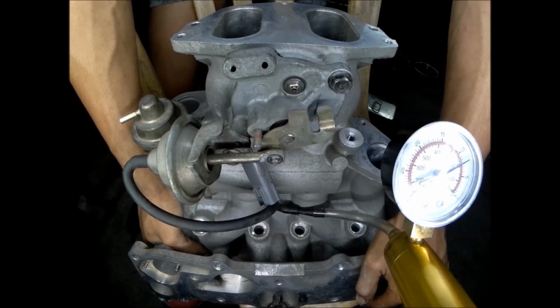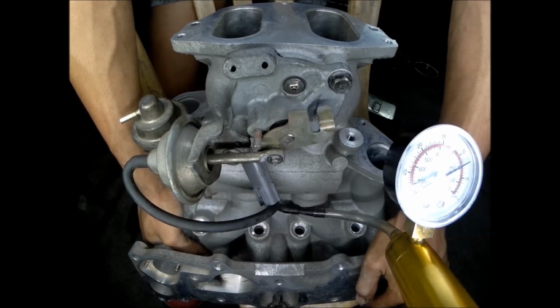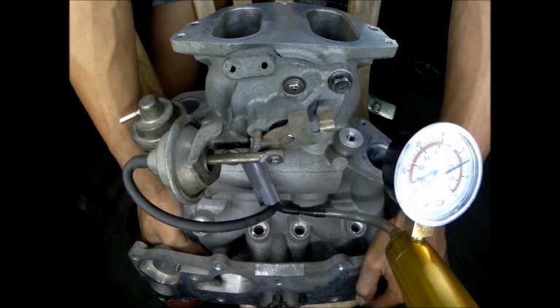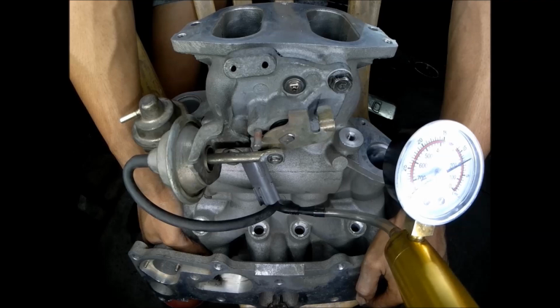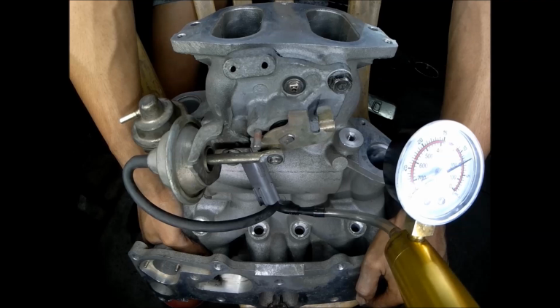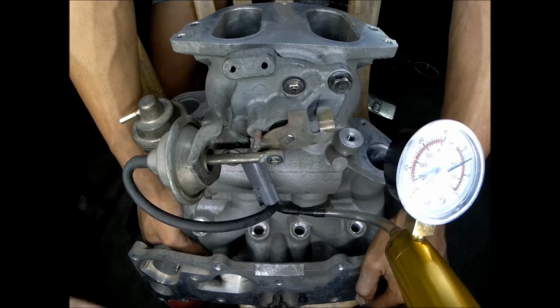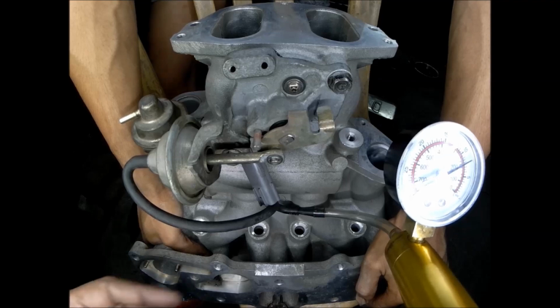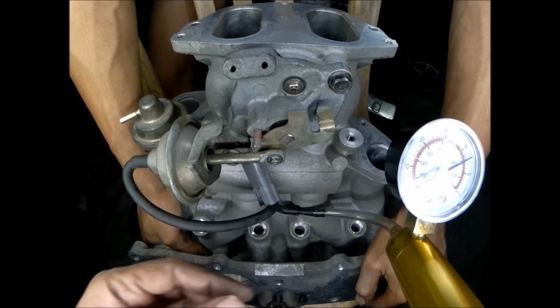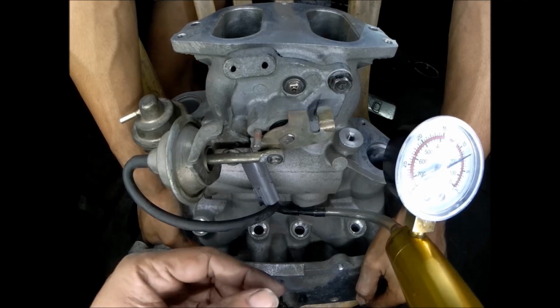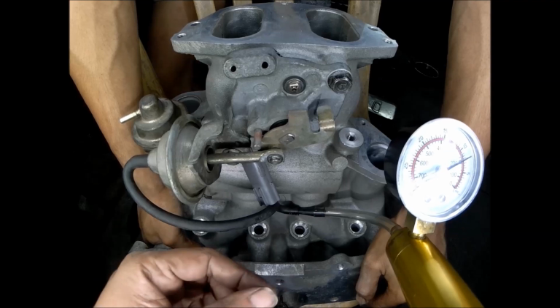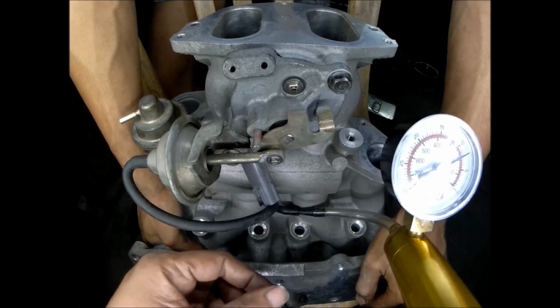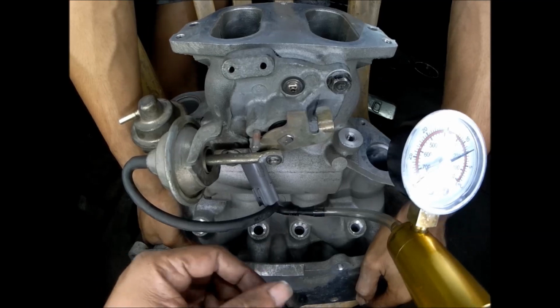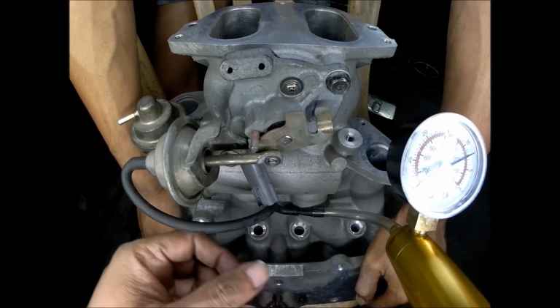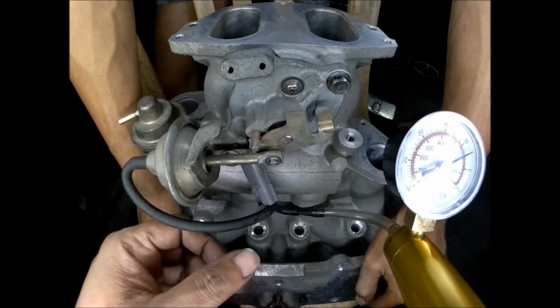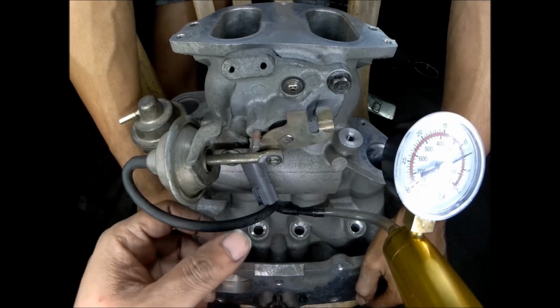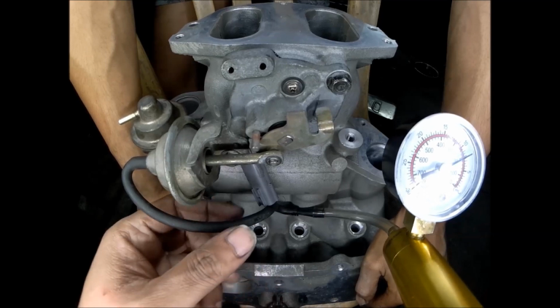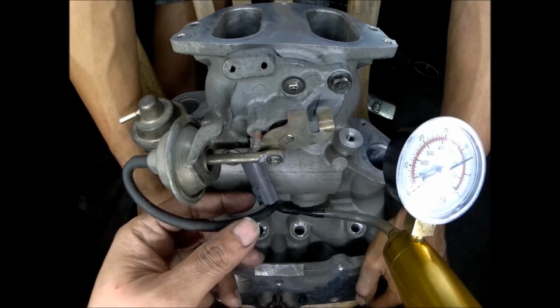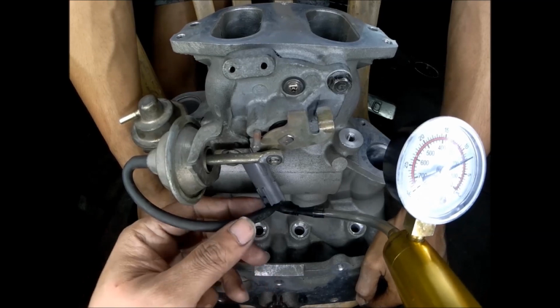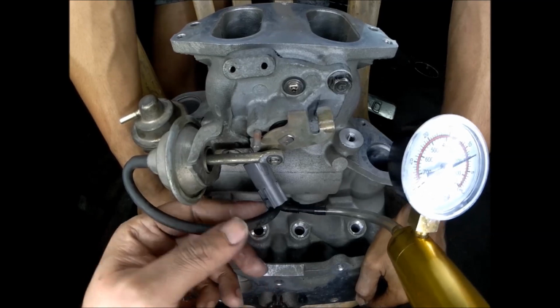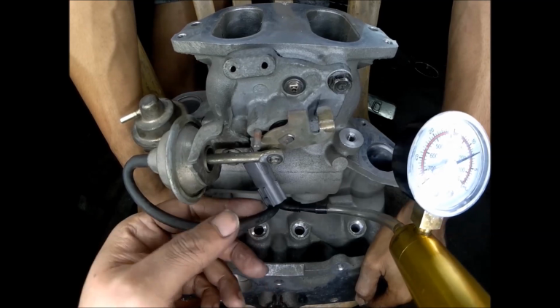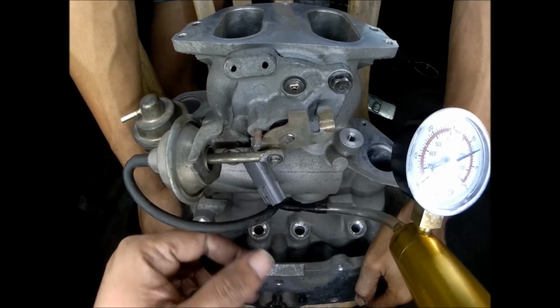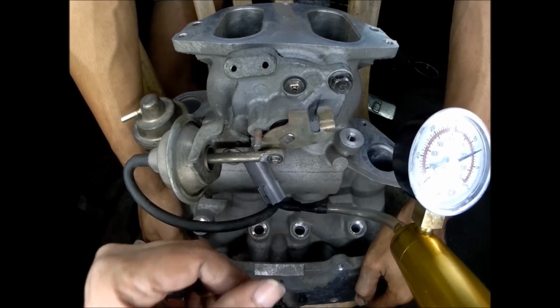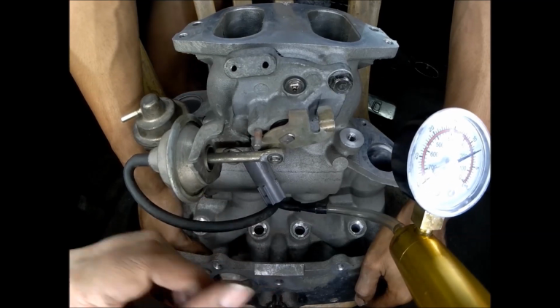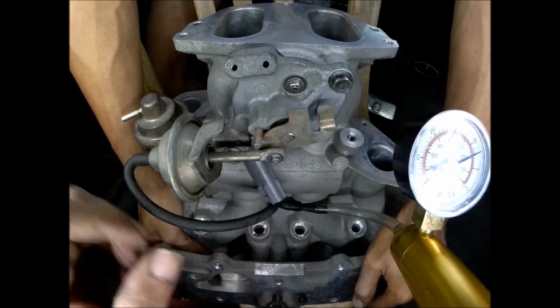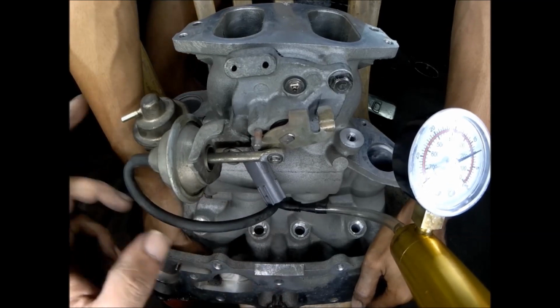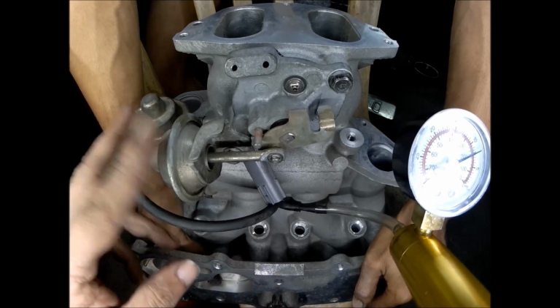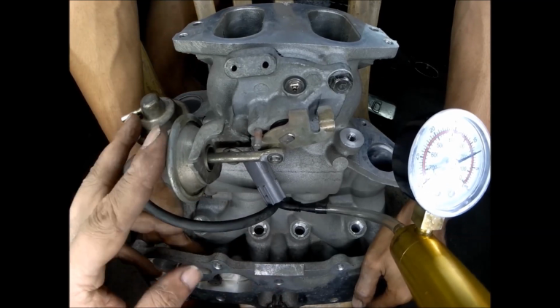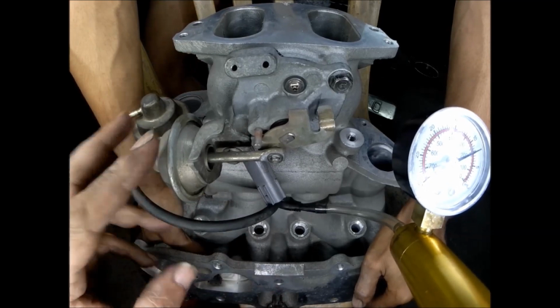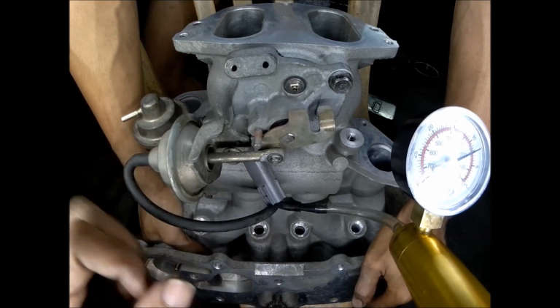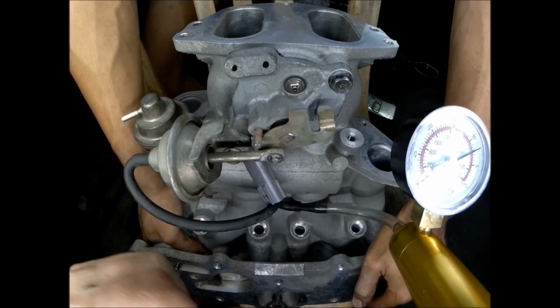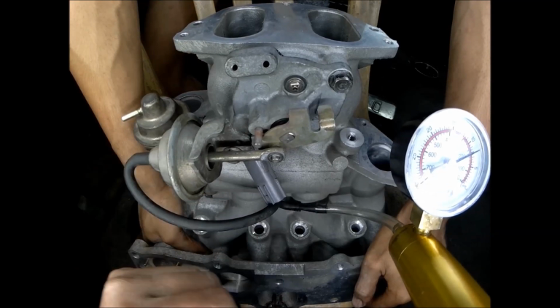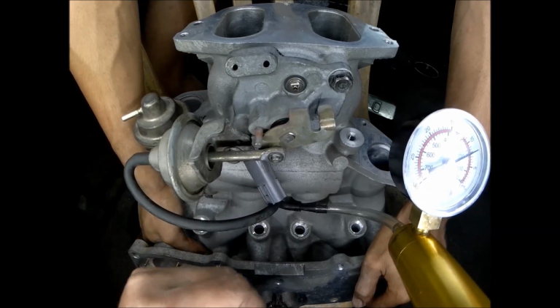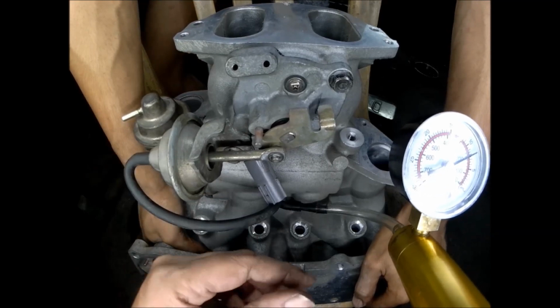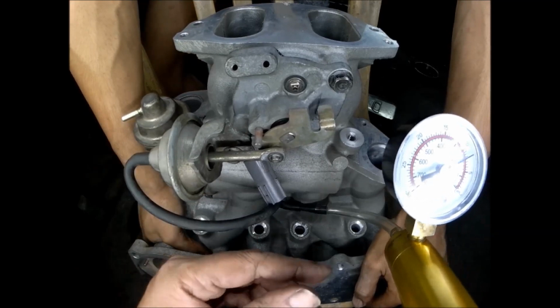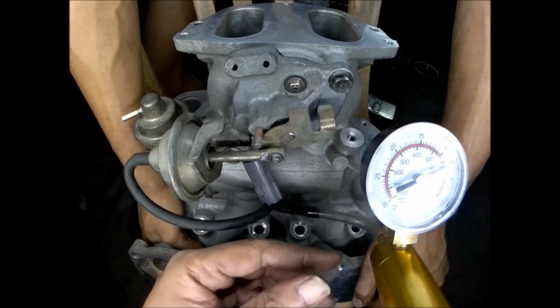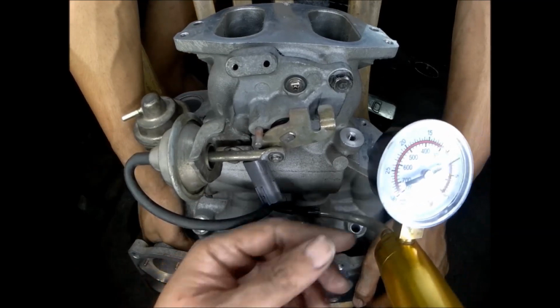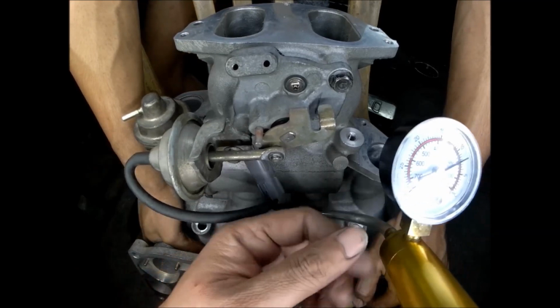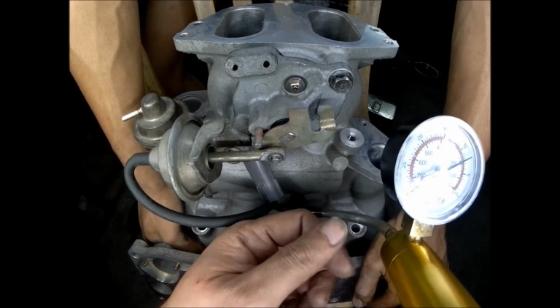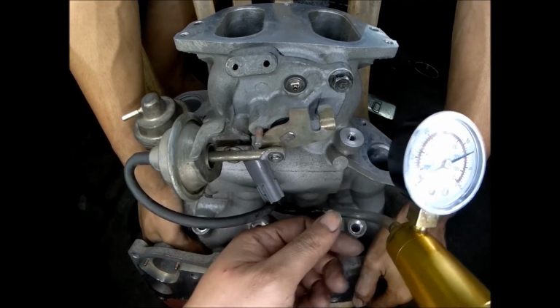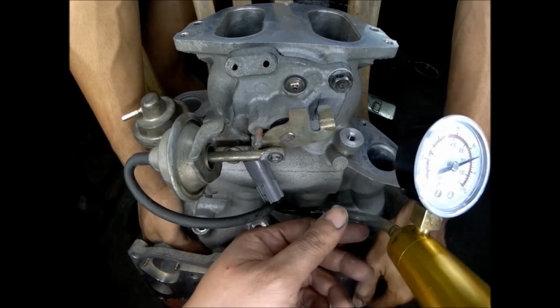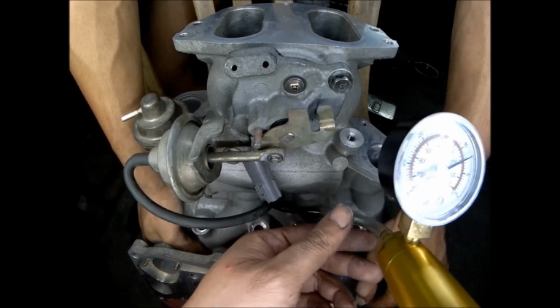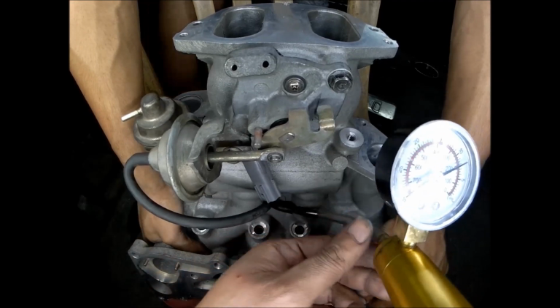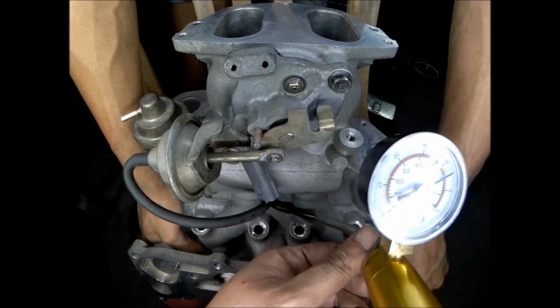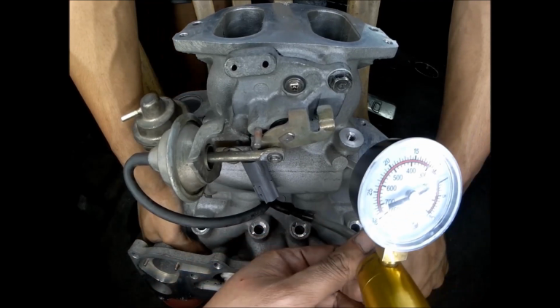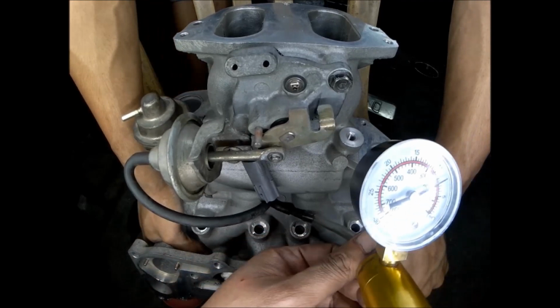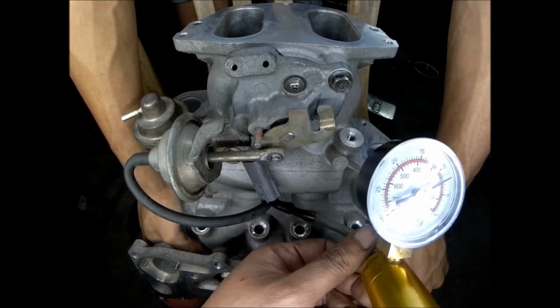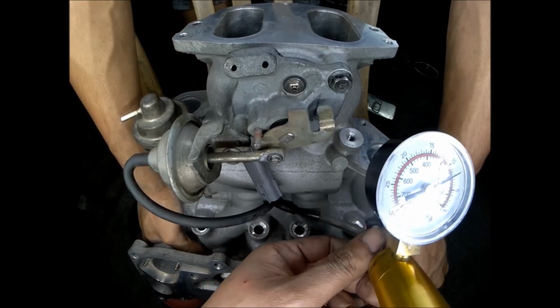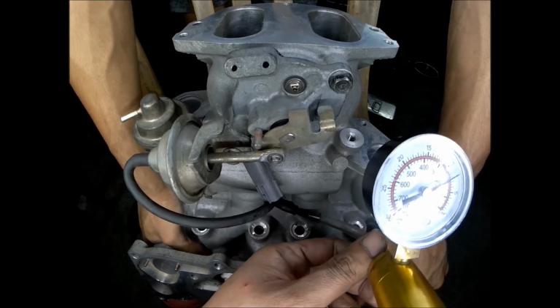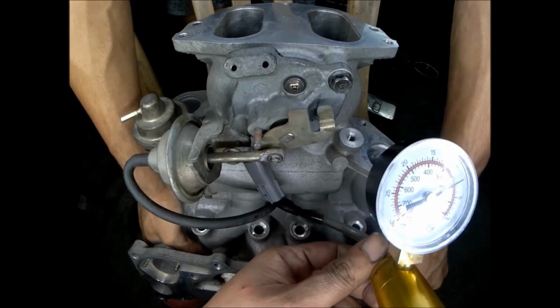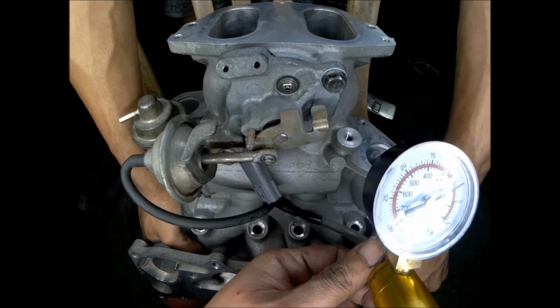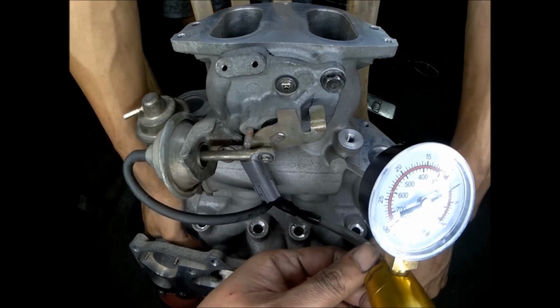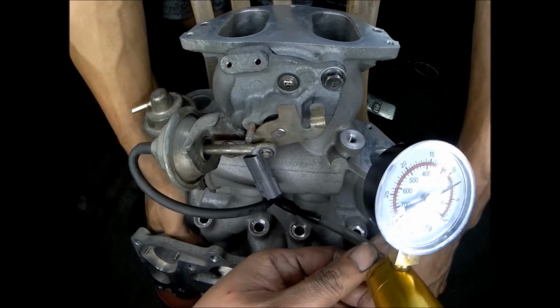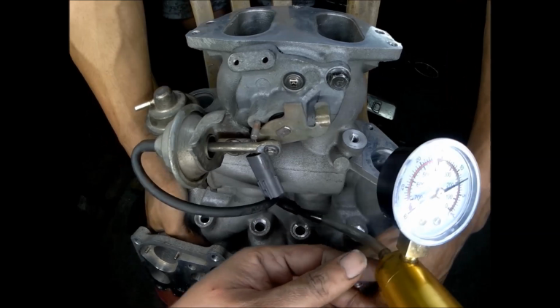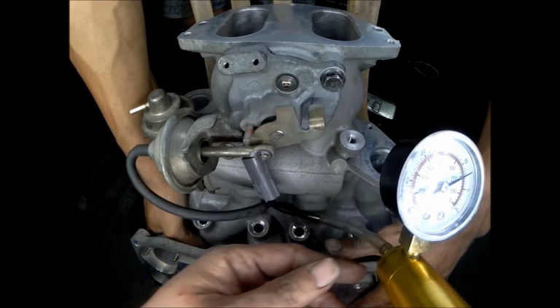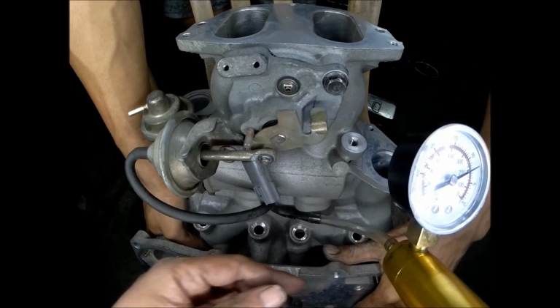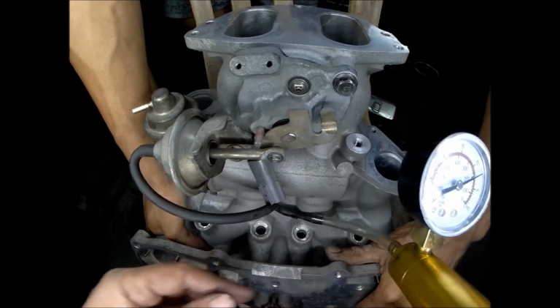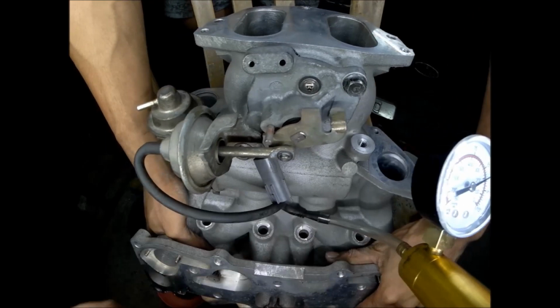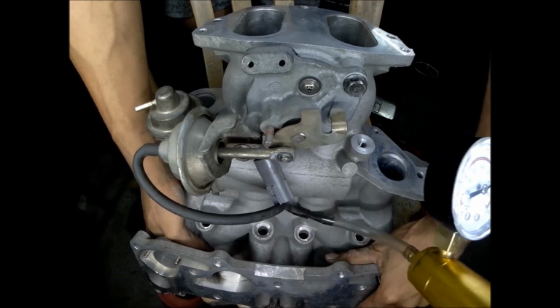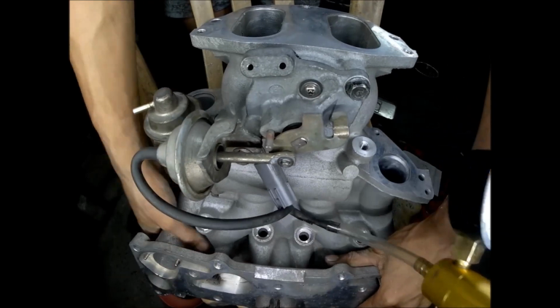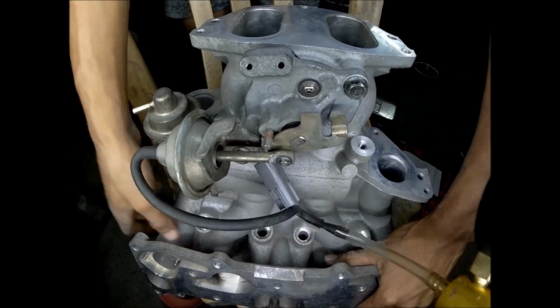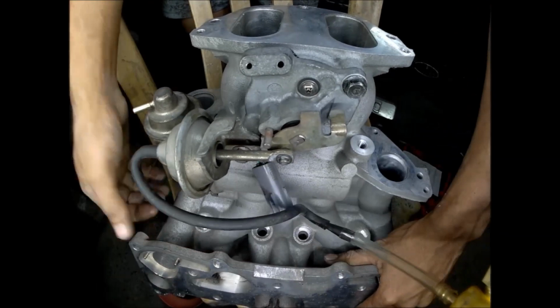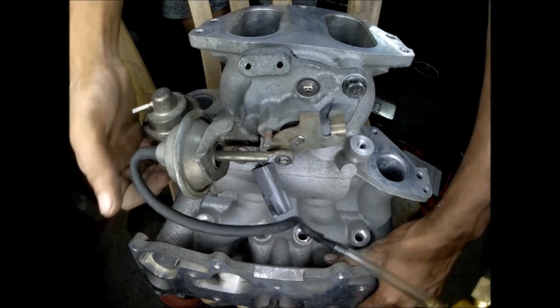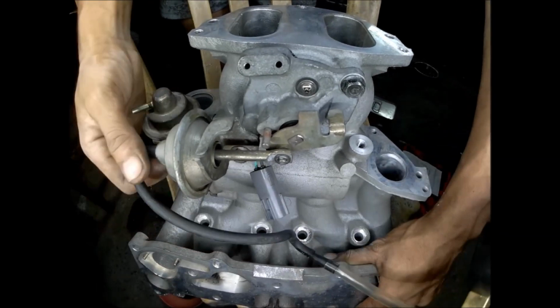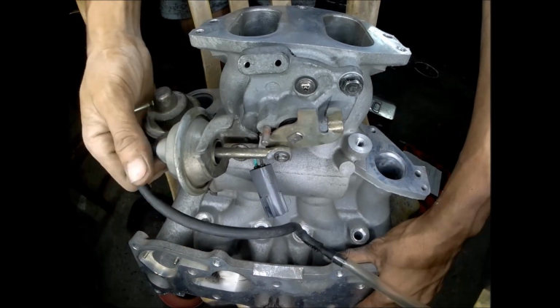It's holding. So all the diaphragms are in working condition. See you guys again.